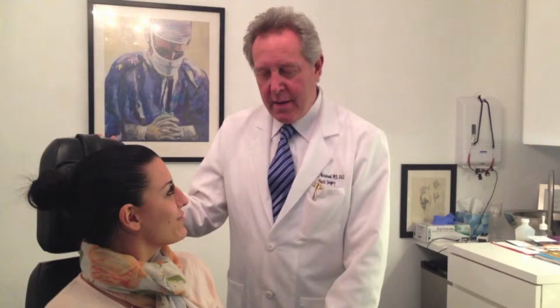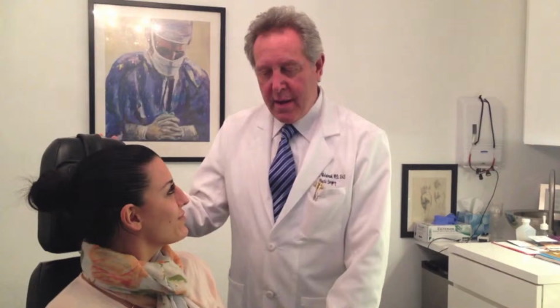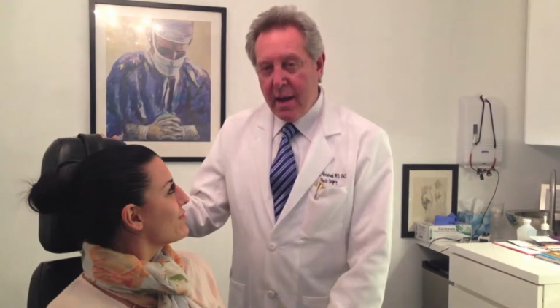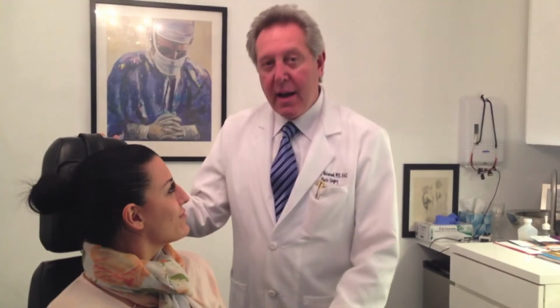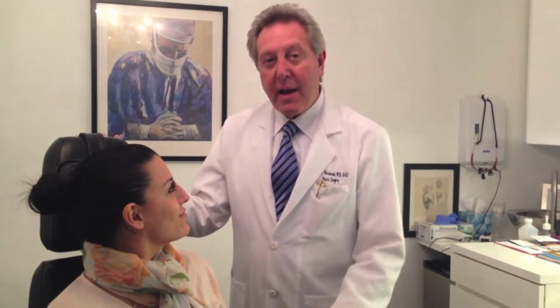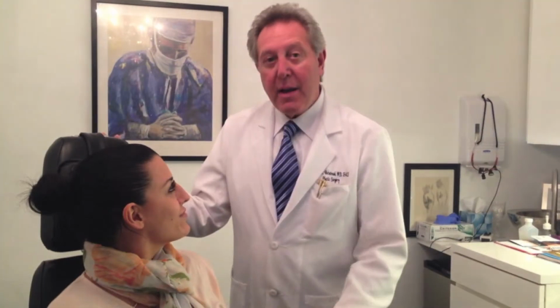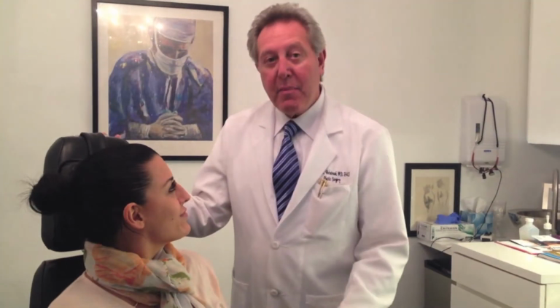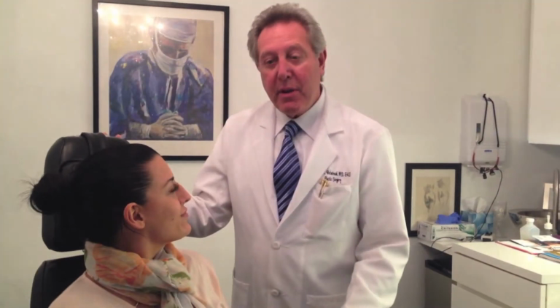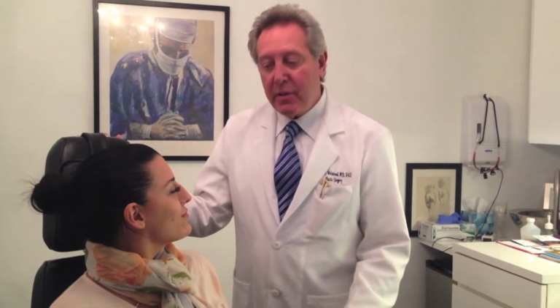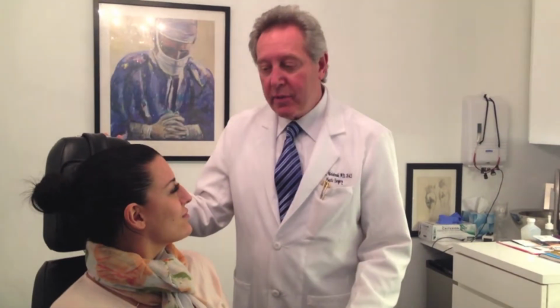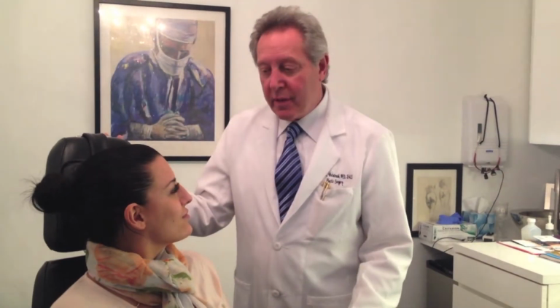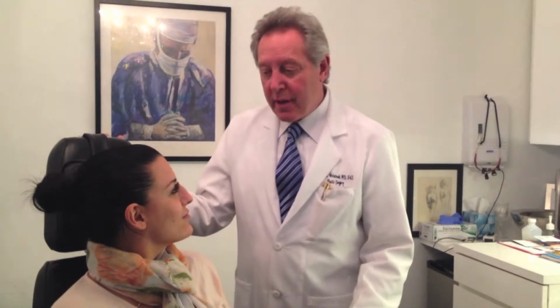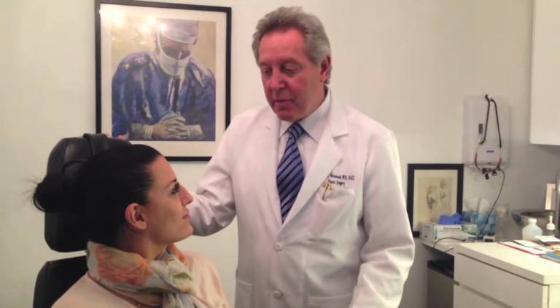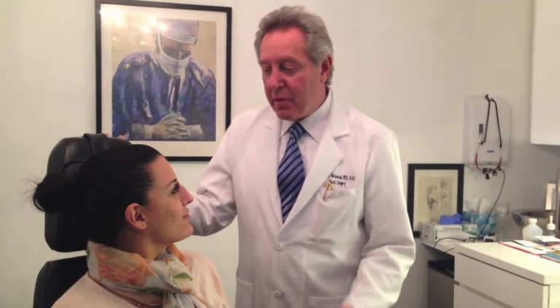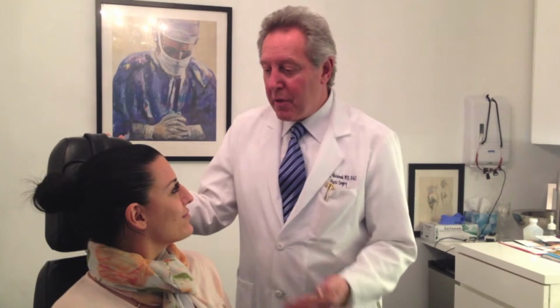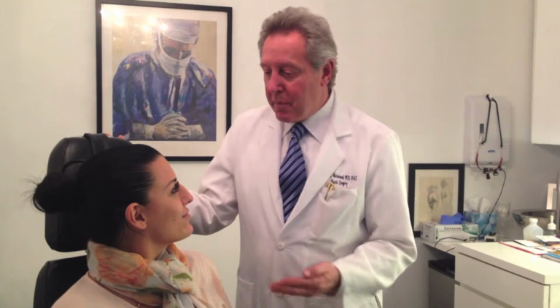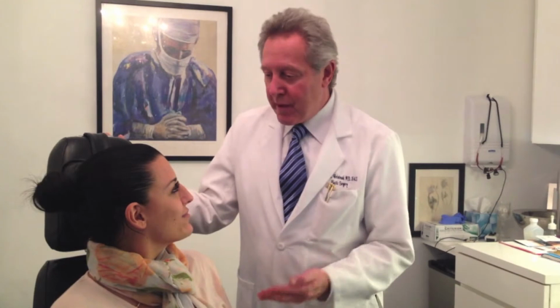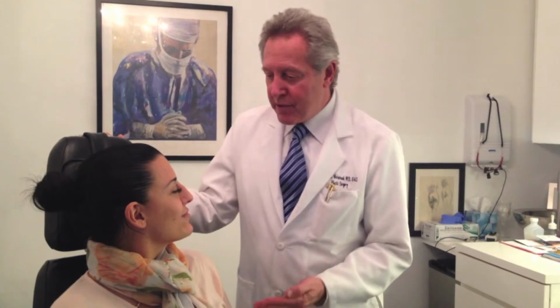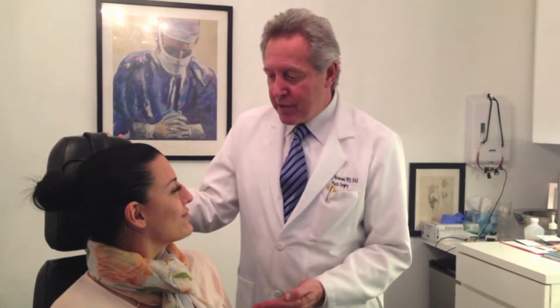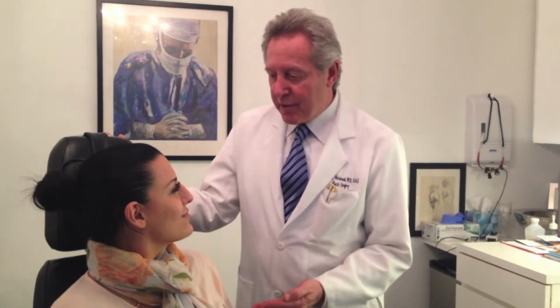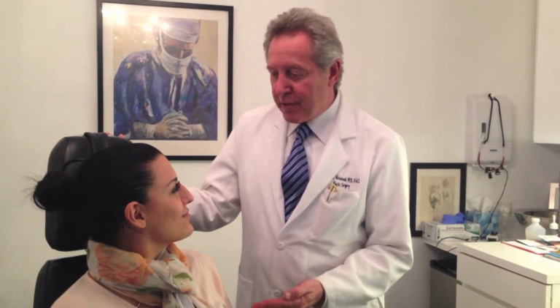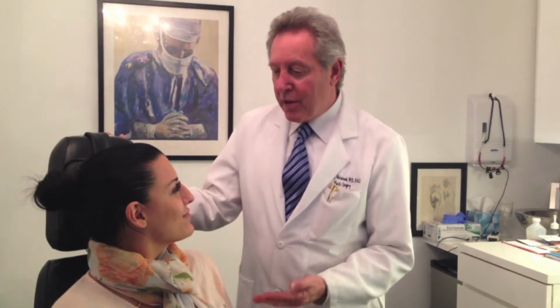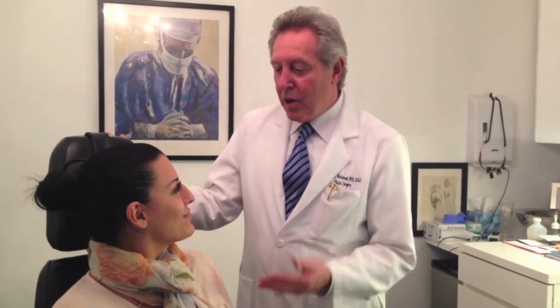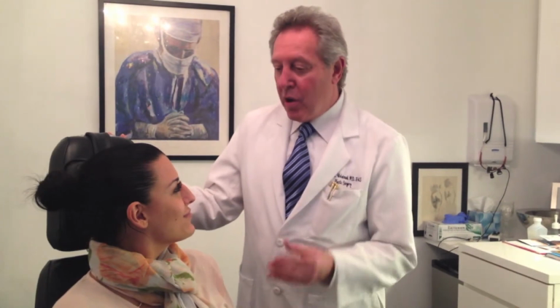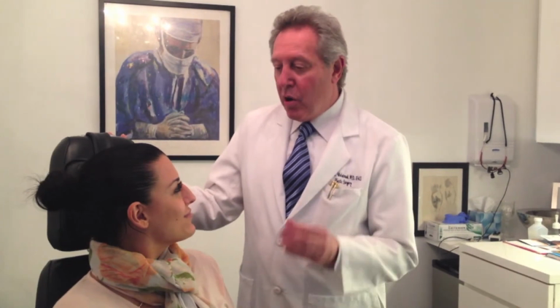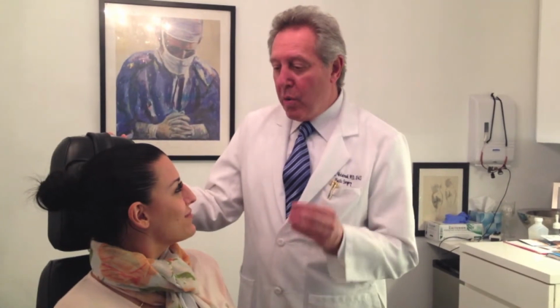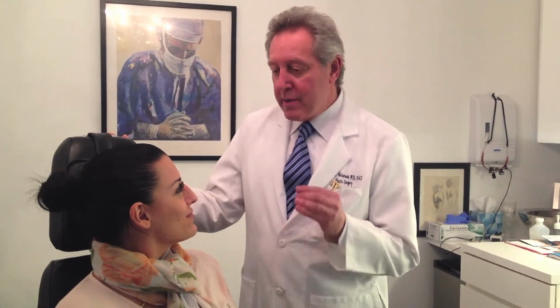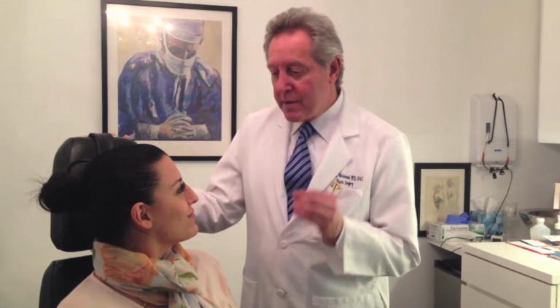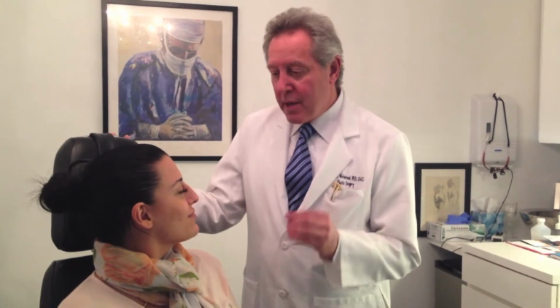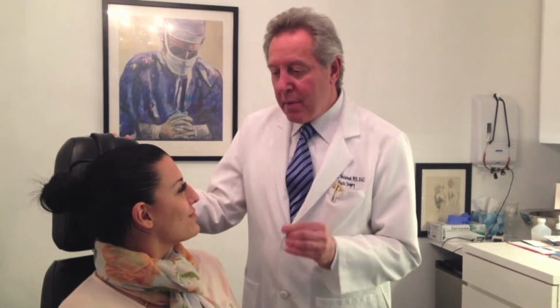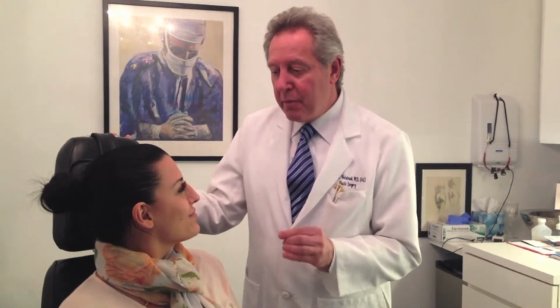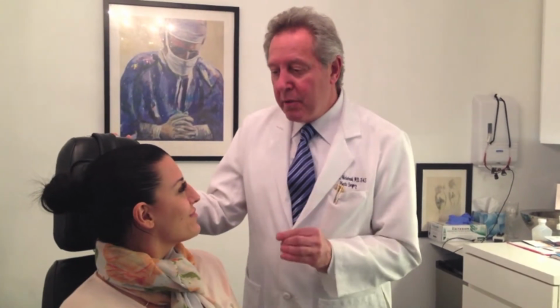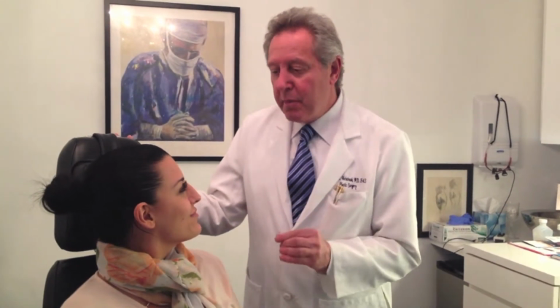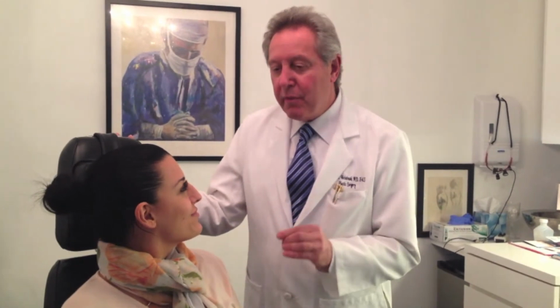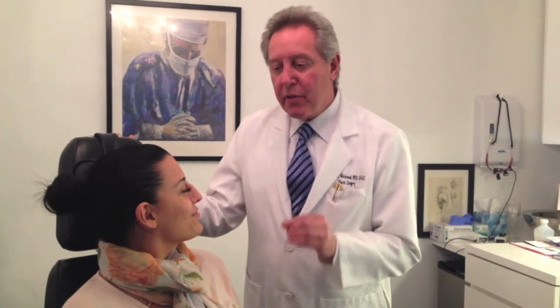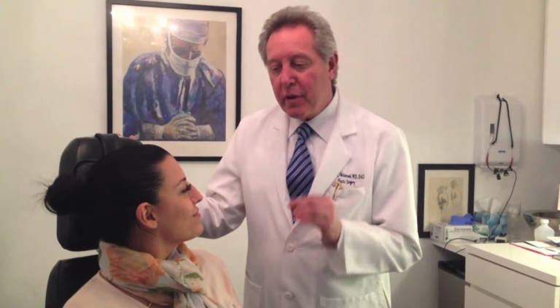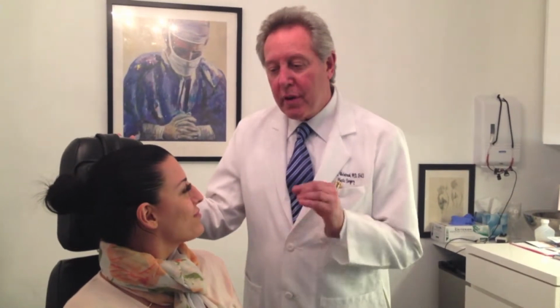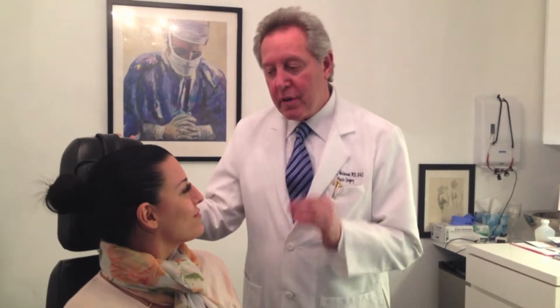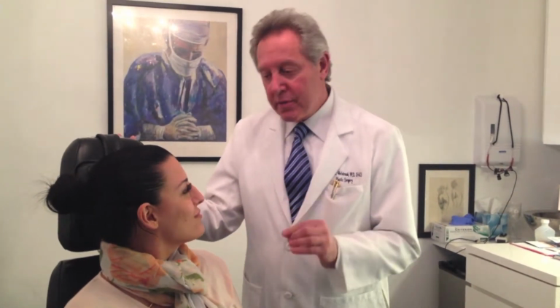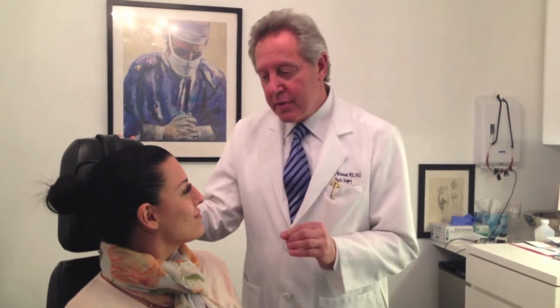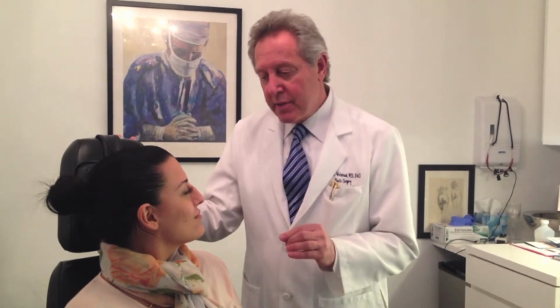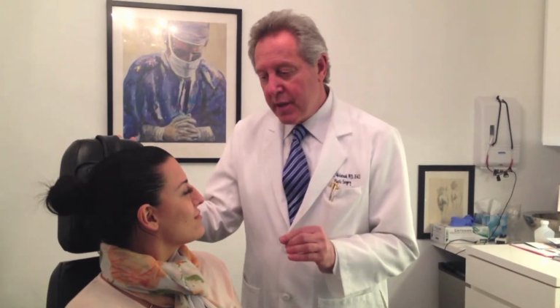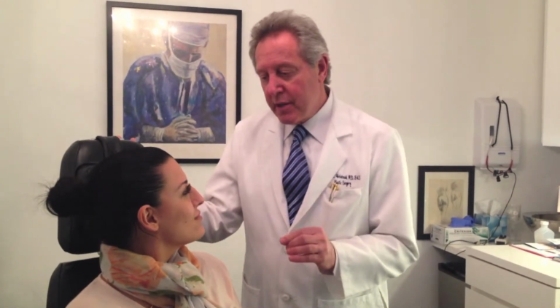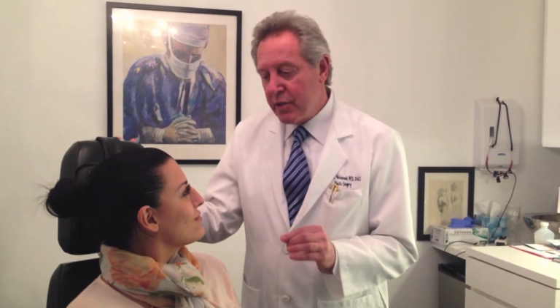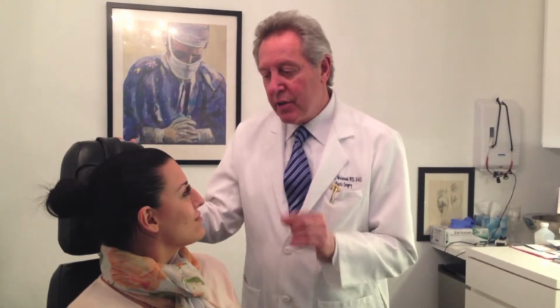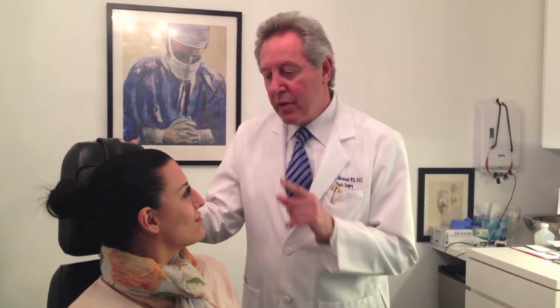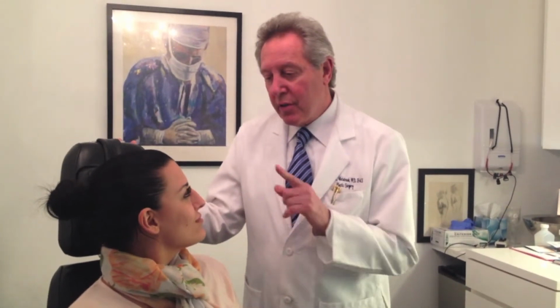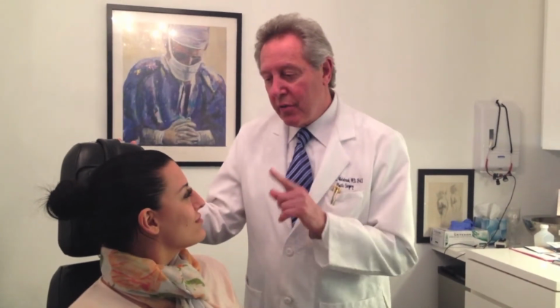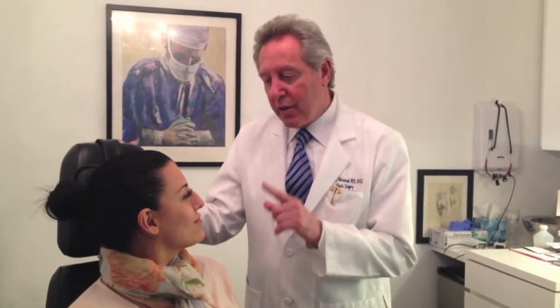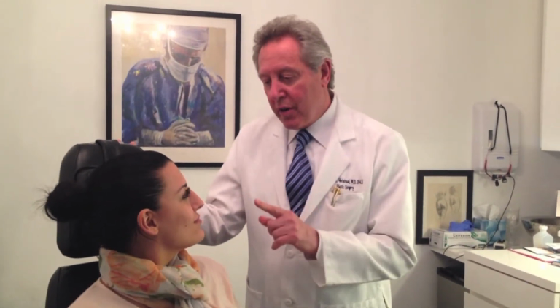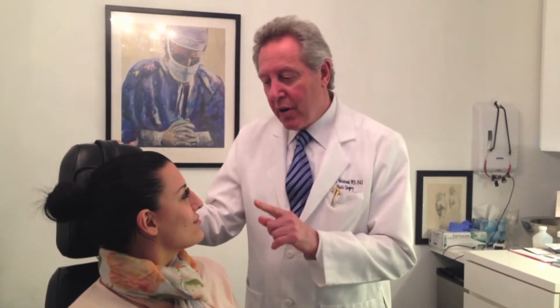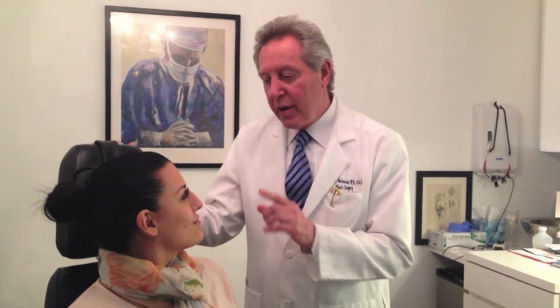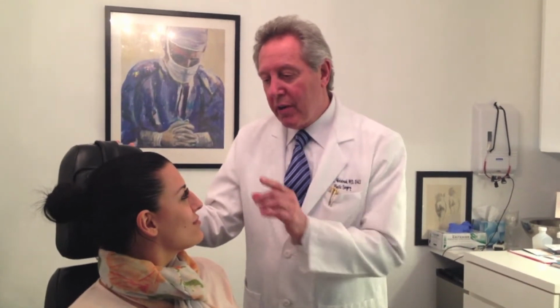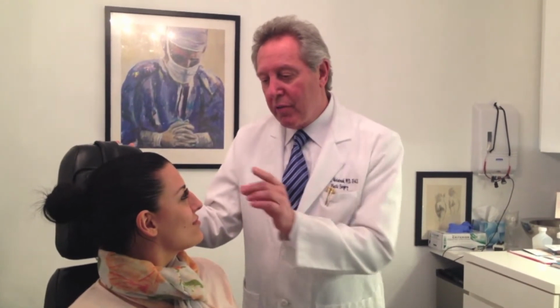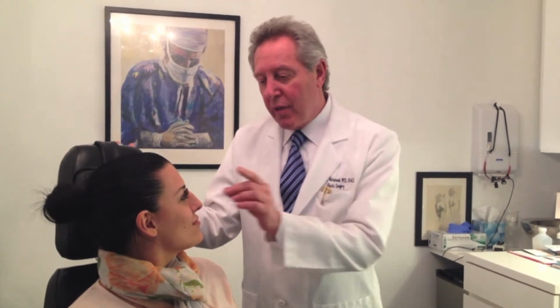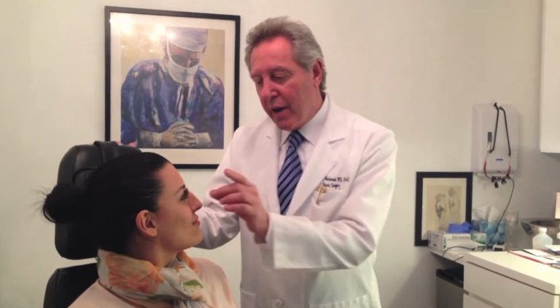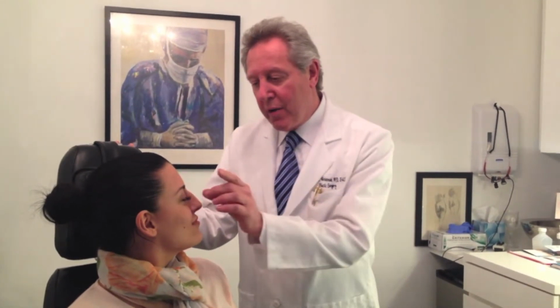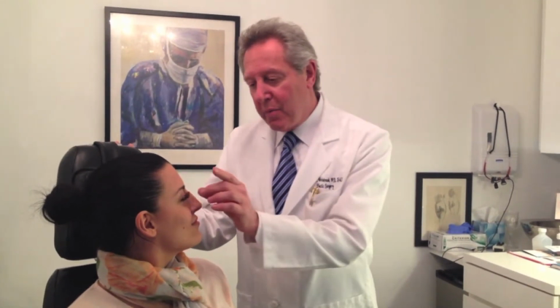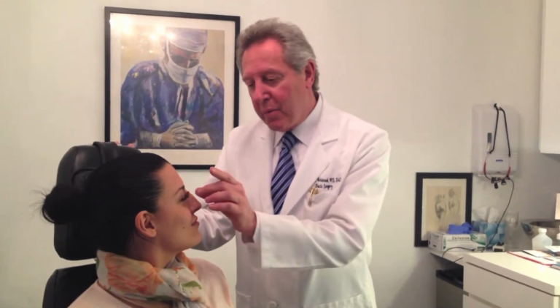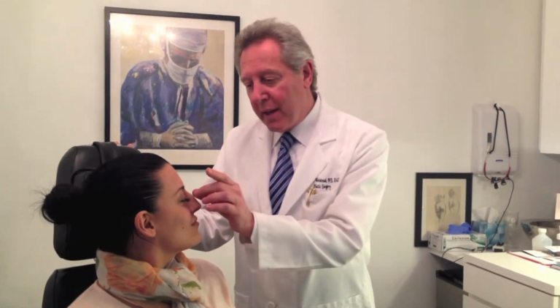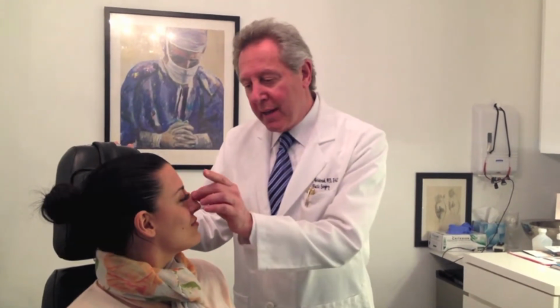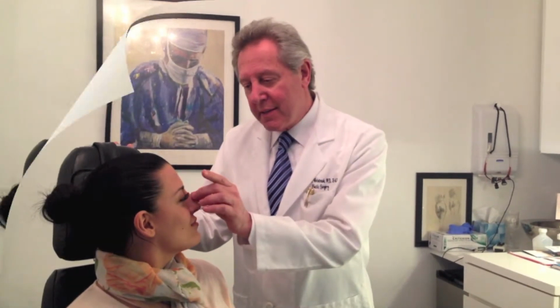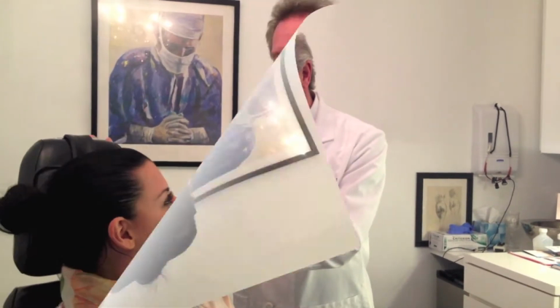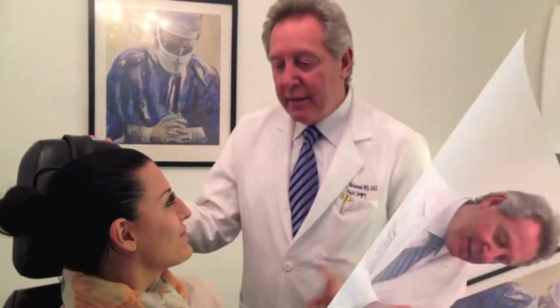I am here today with our patient who has come to me for a consultation regarding a rhinoplasty.